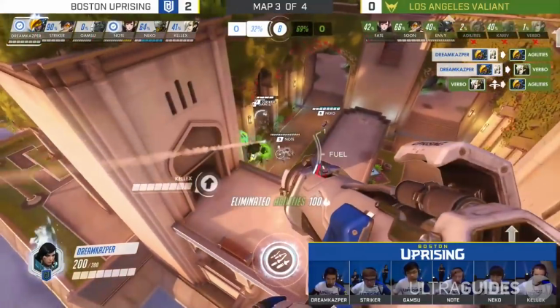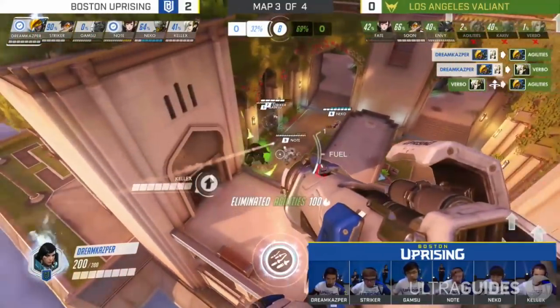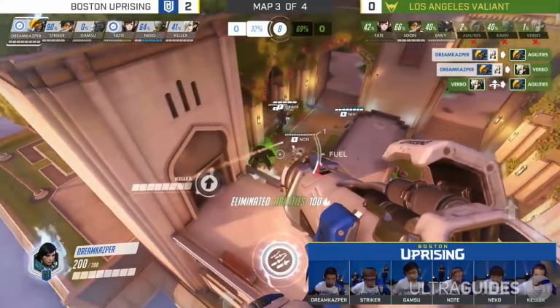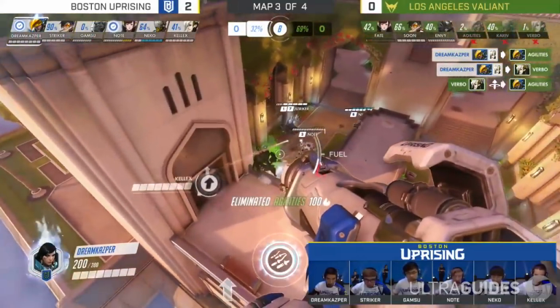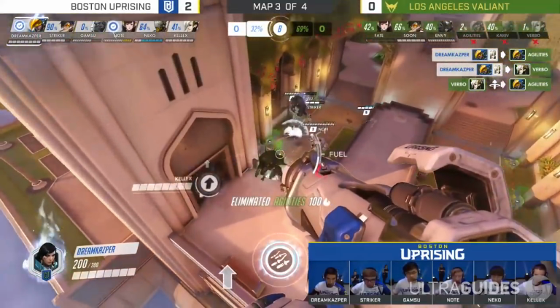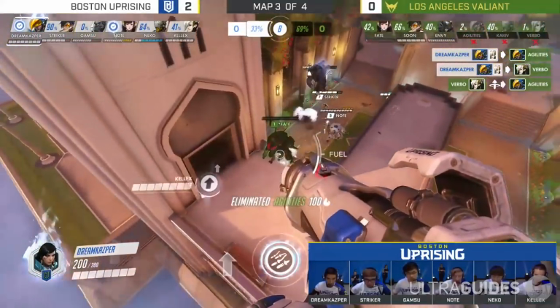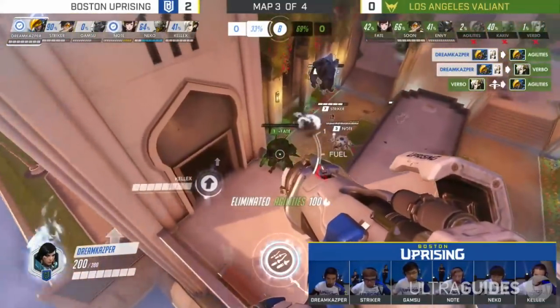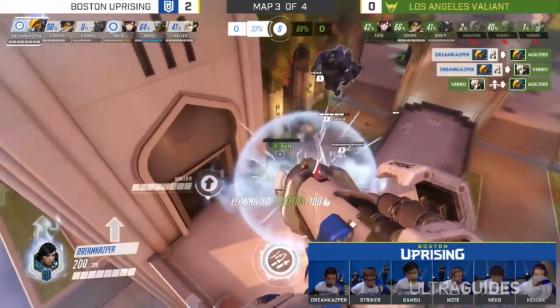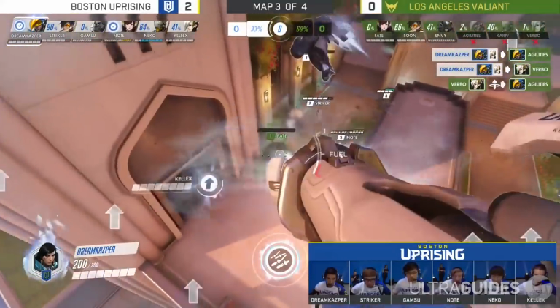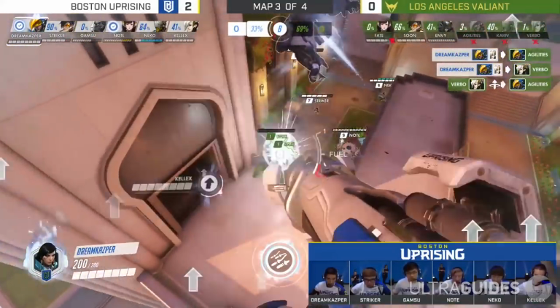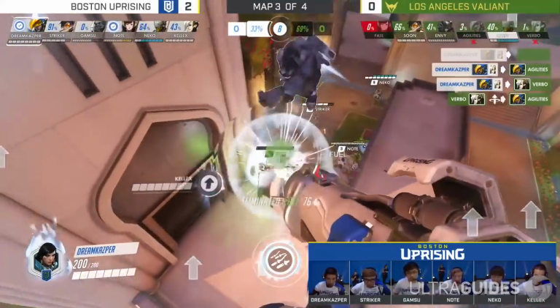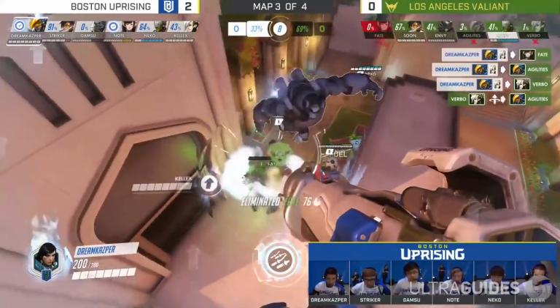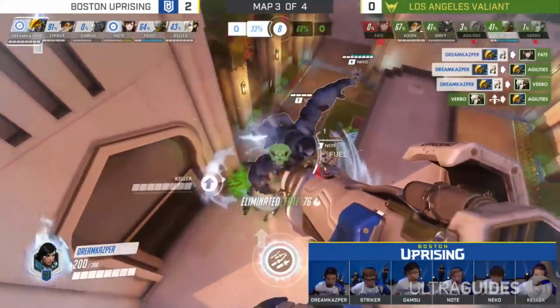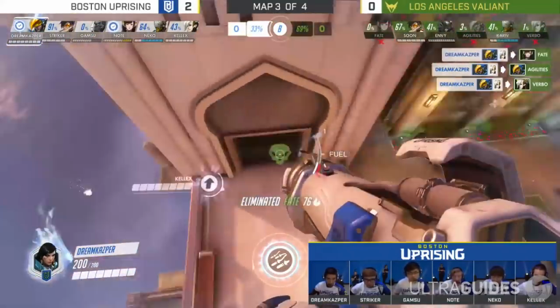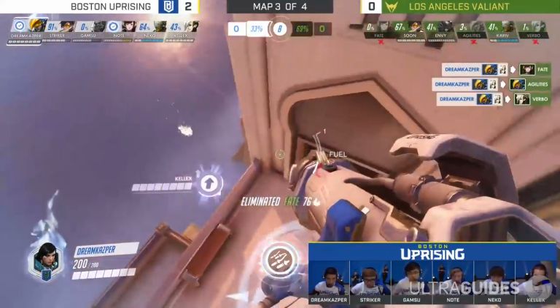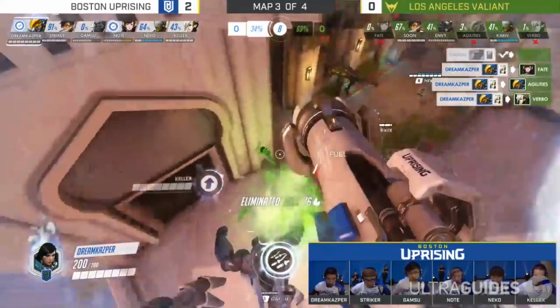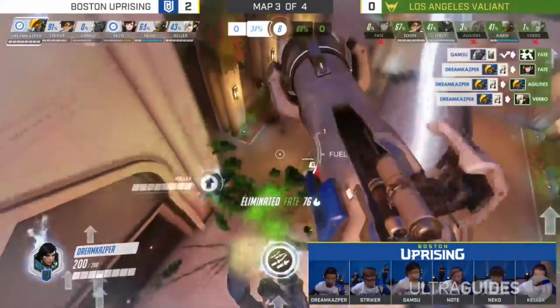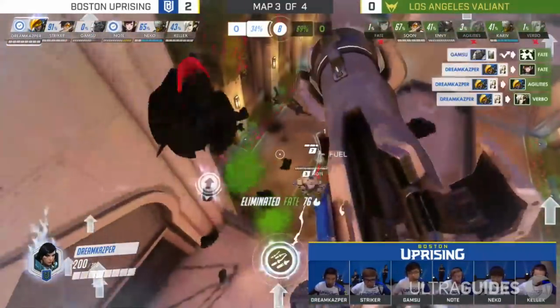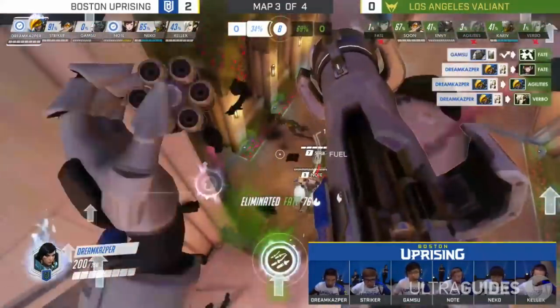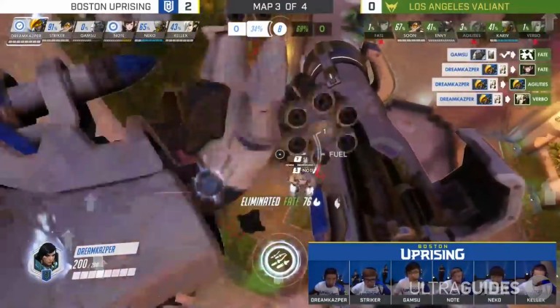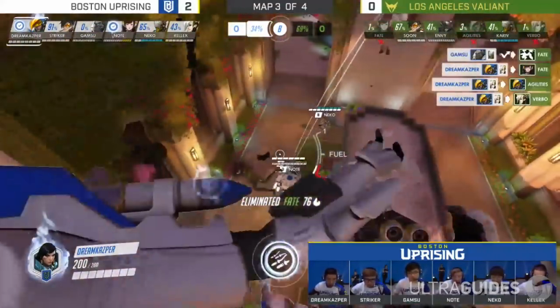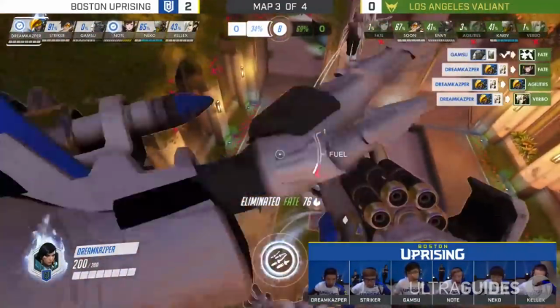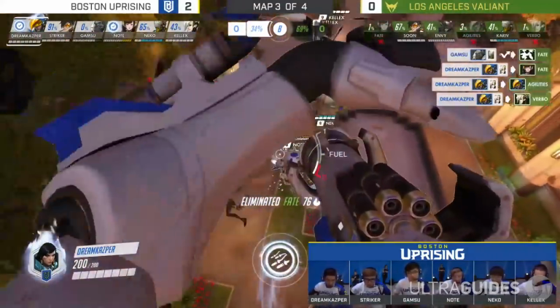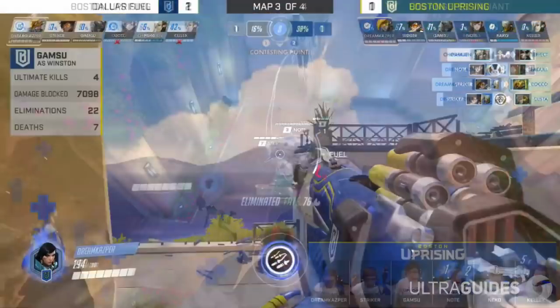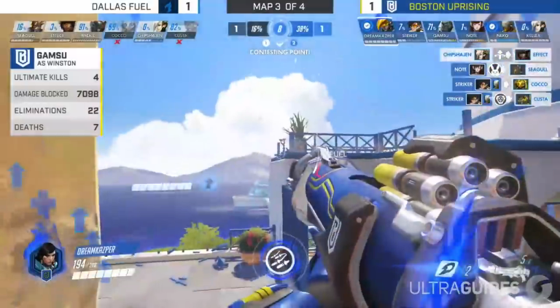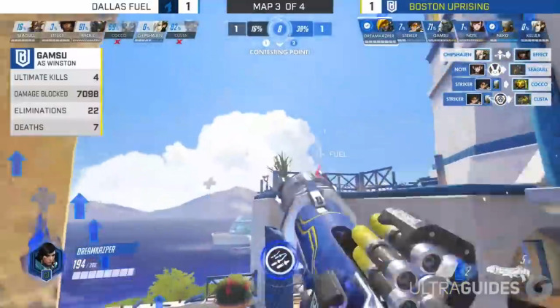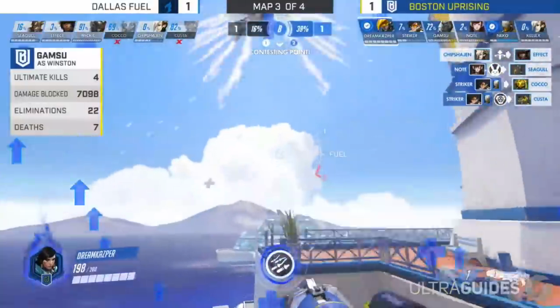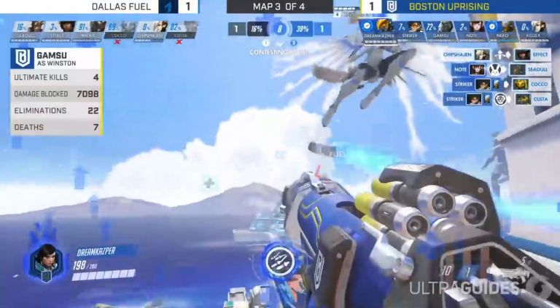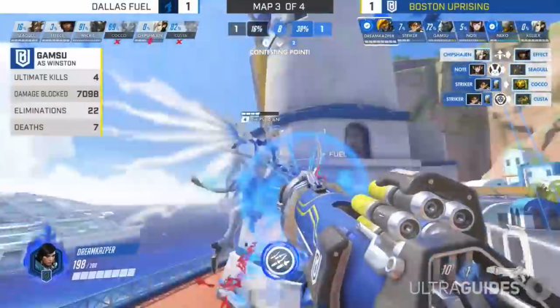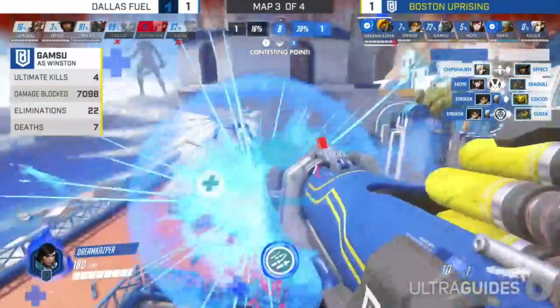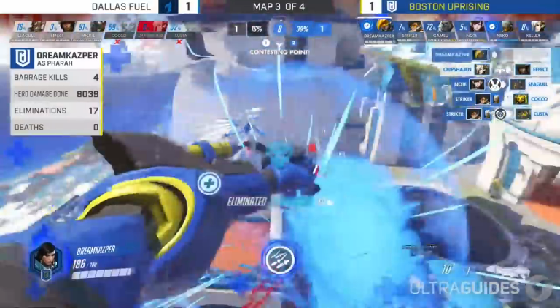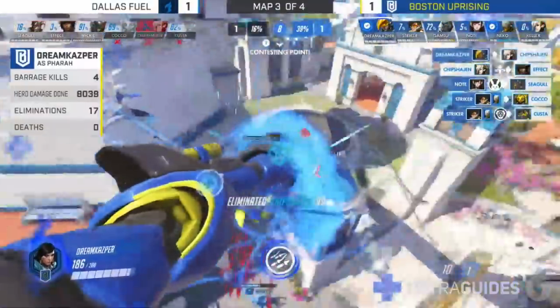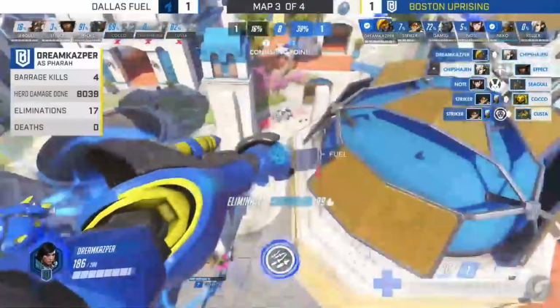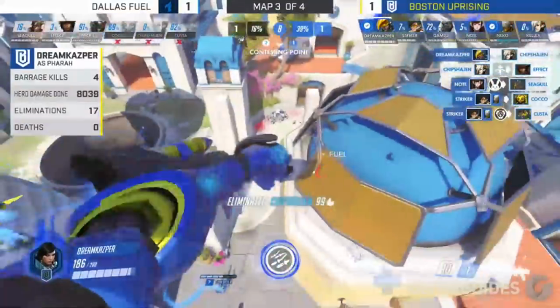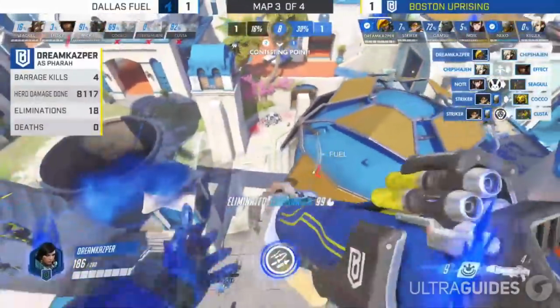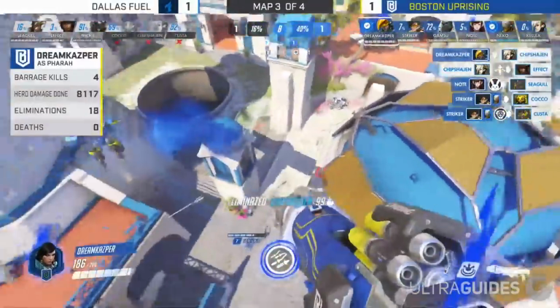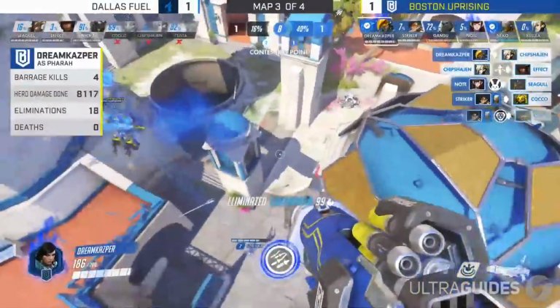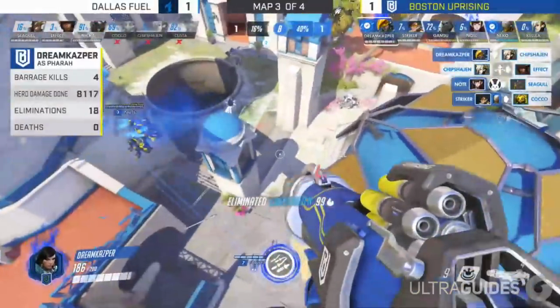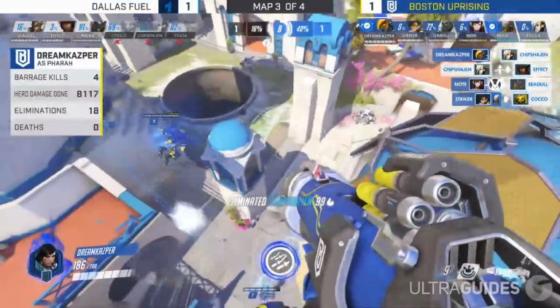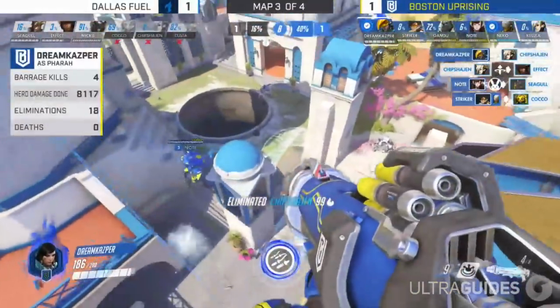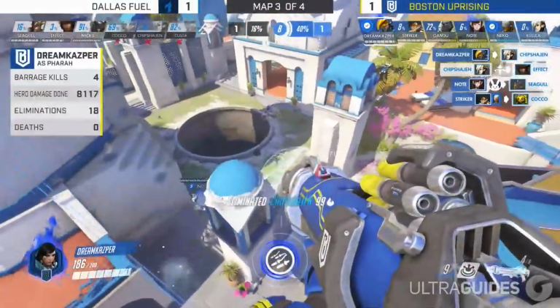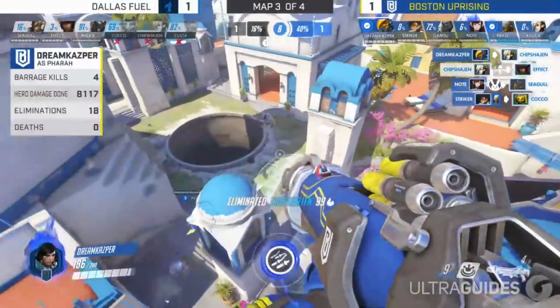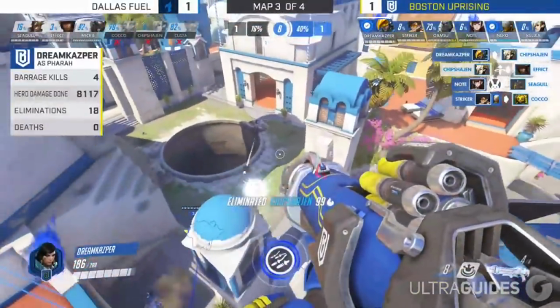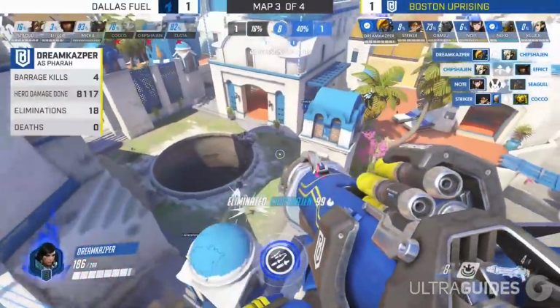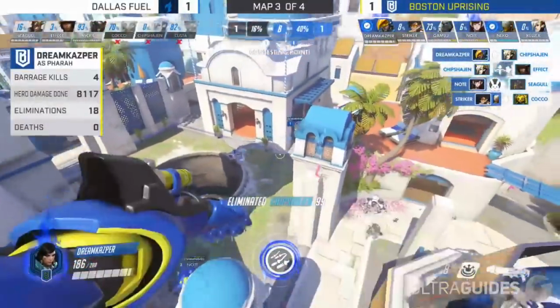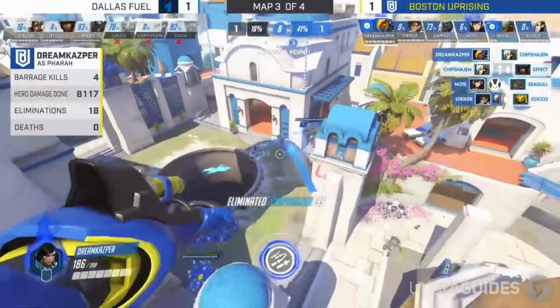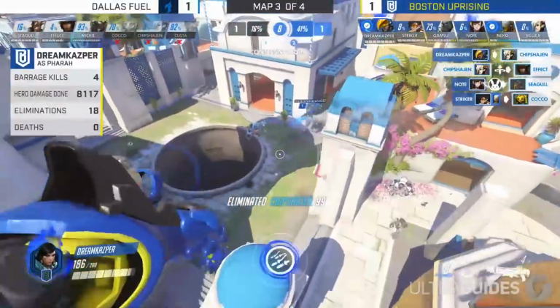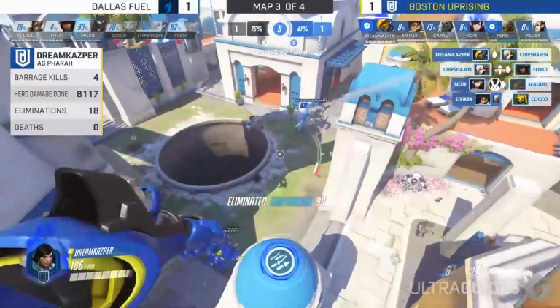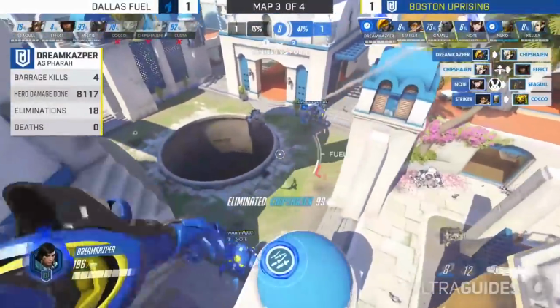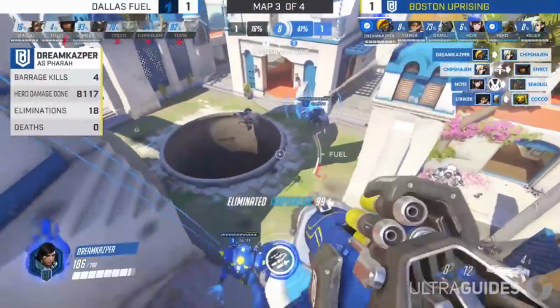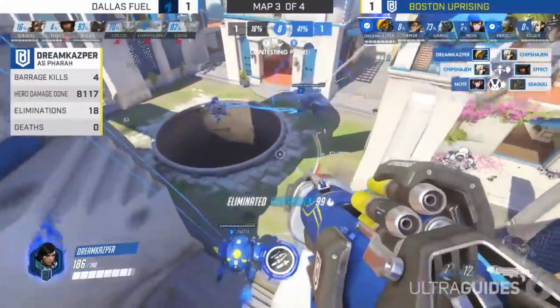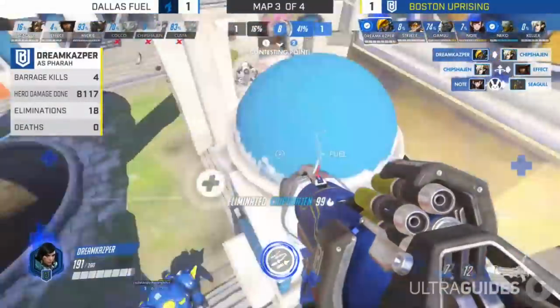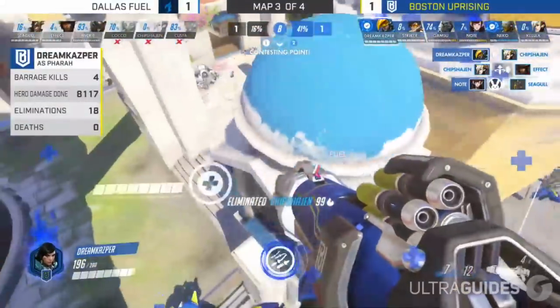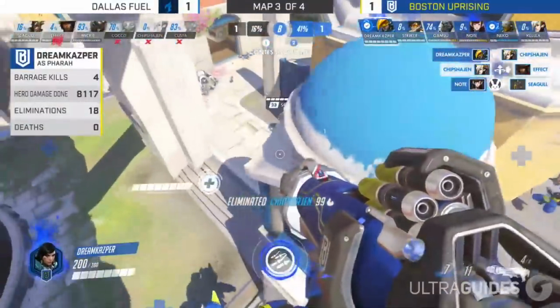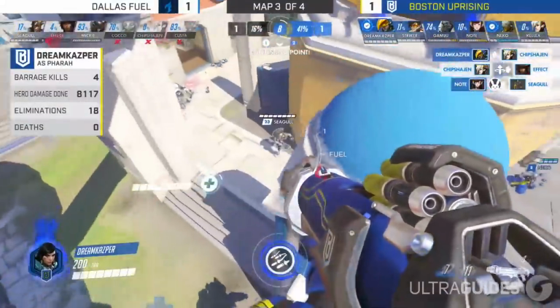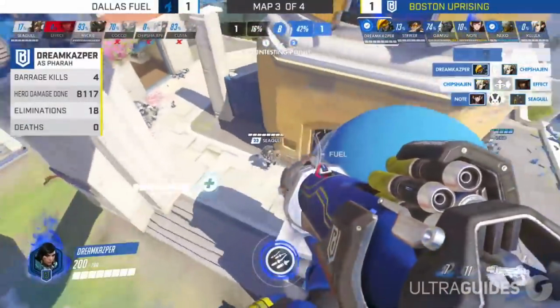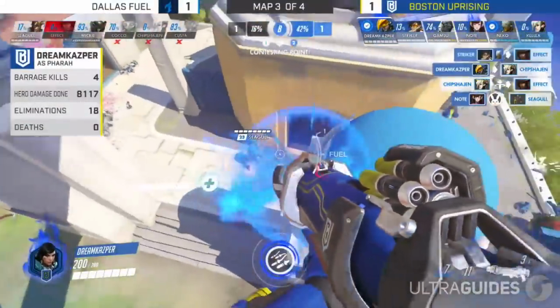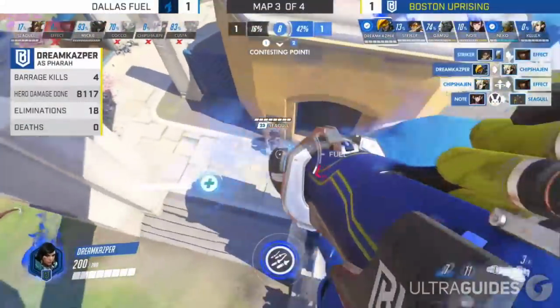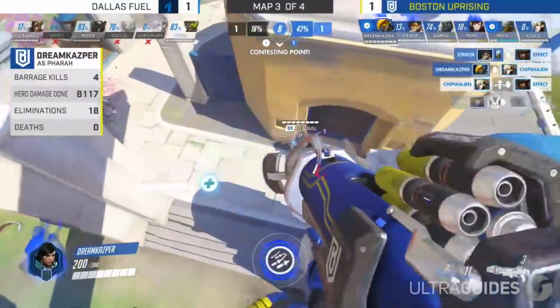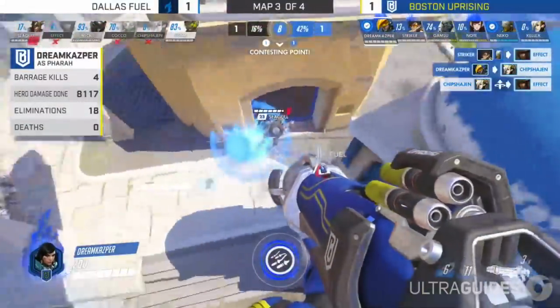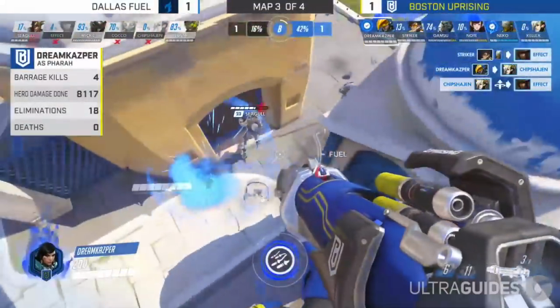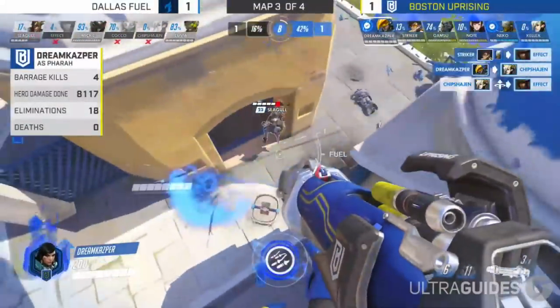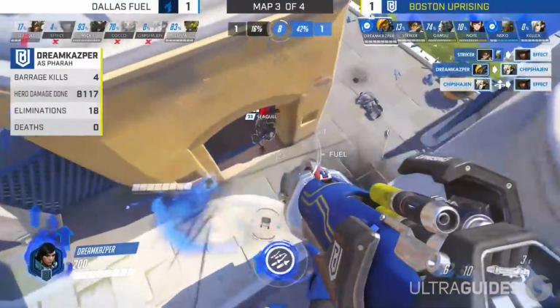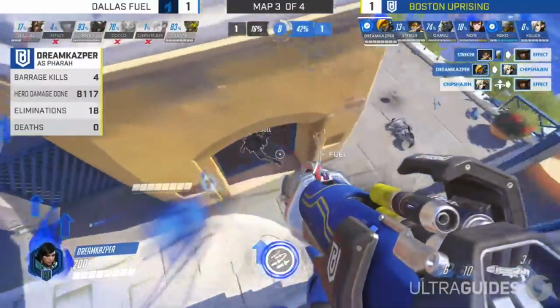Pharah overall is a really strong pick, especially at lower elos where your biggest counter — hitscan players — might not have the best aim in the world to be able to pick you off.